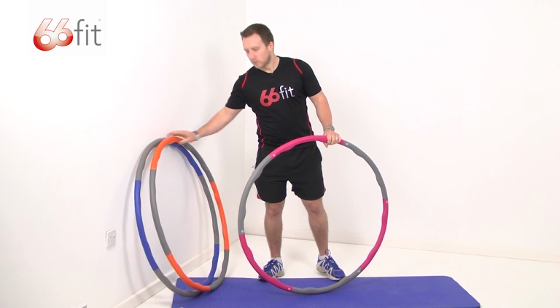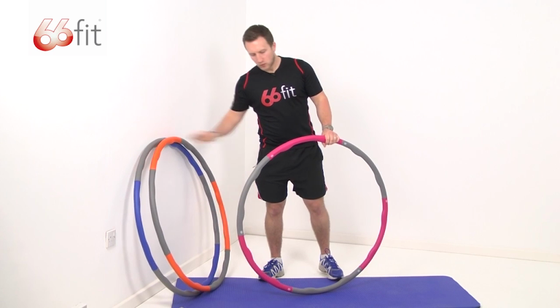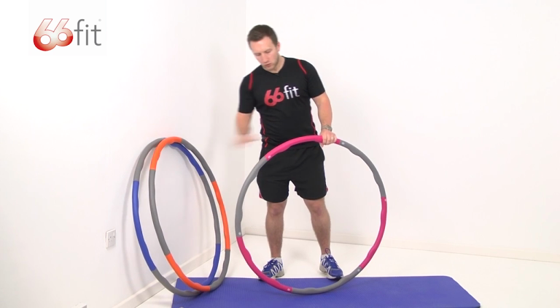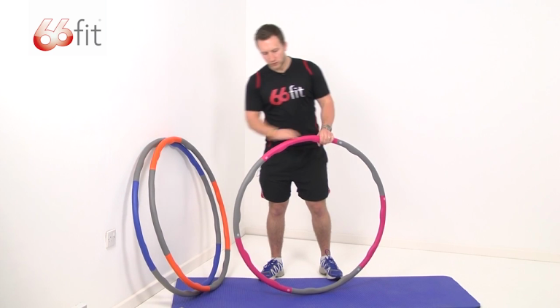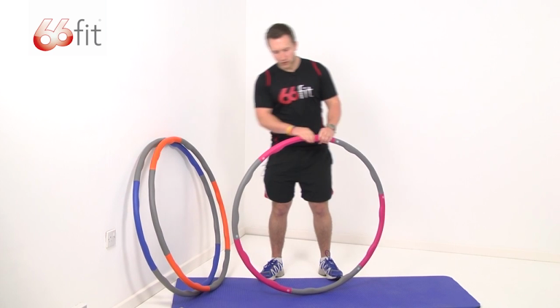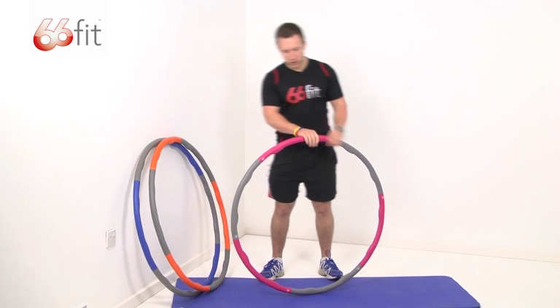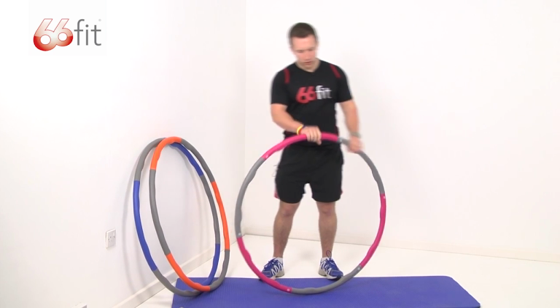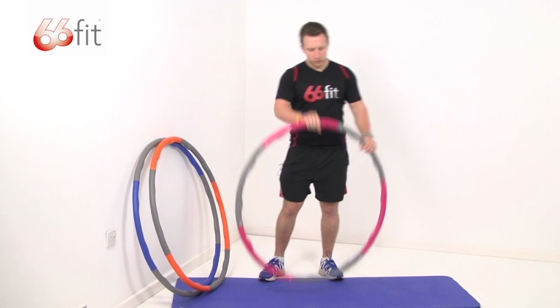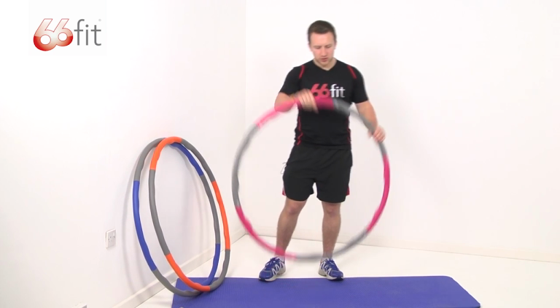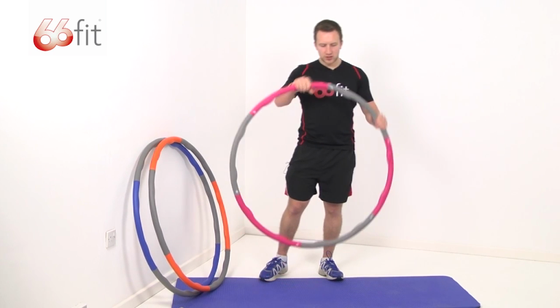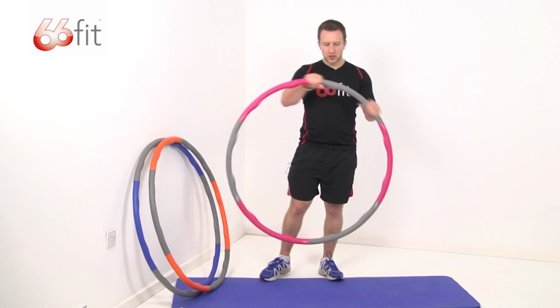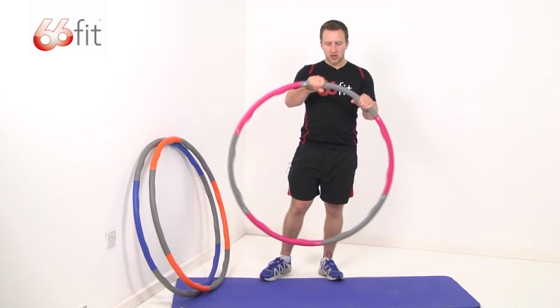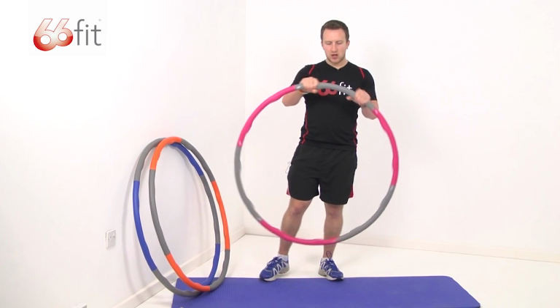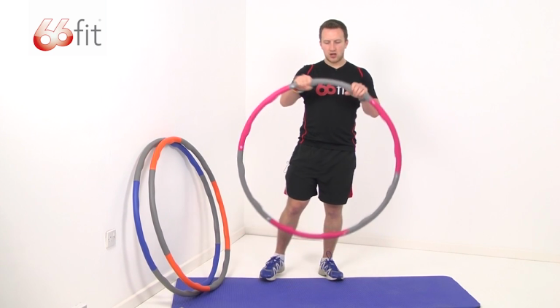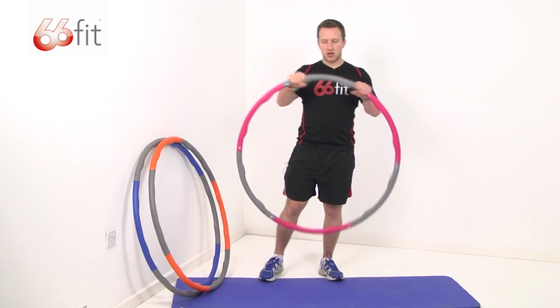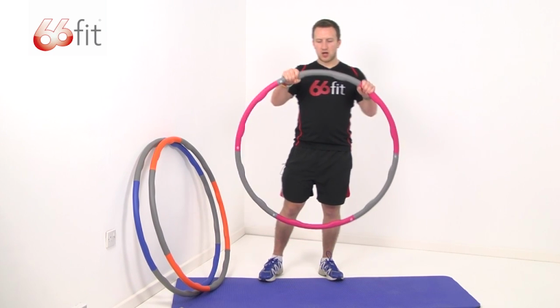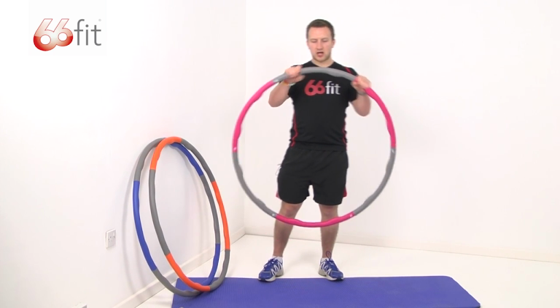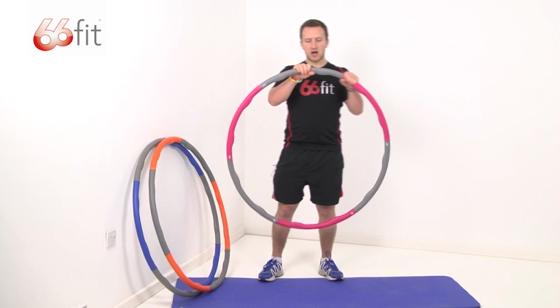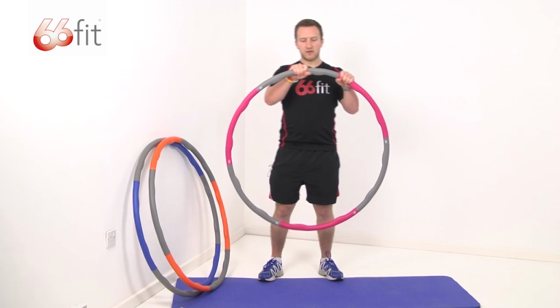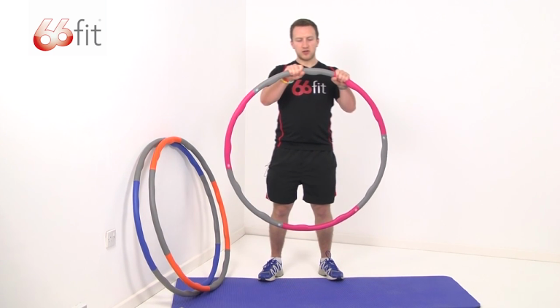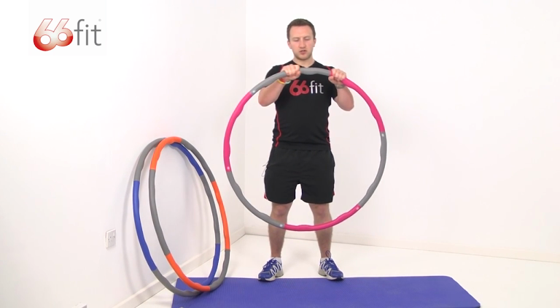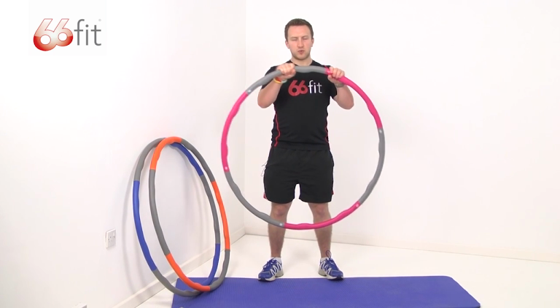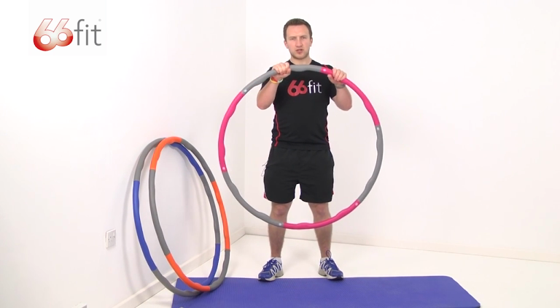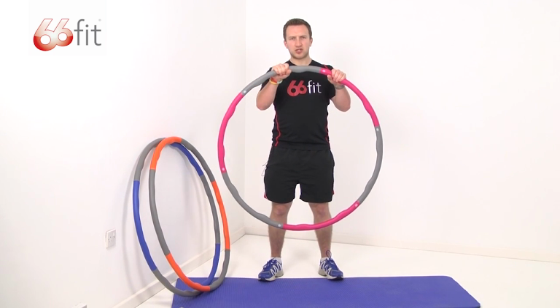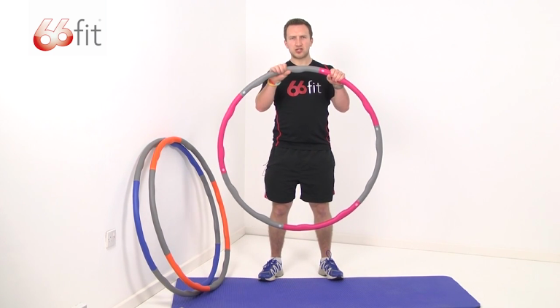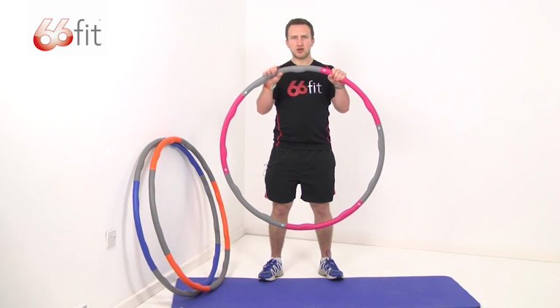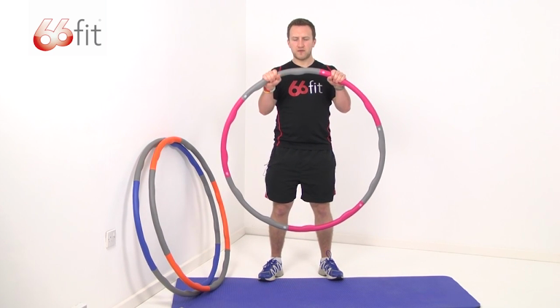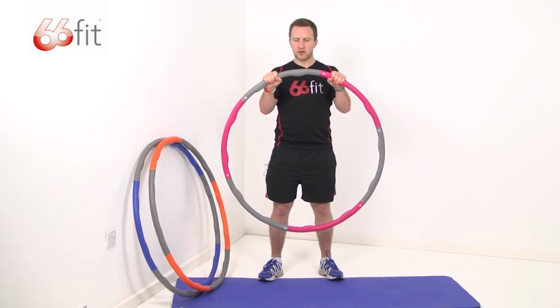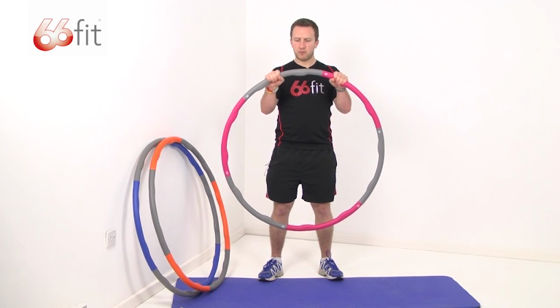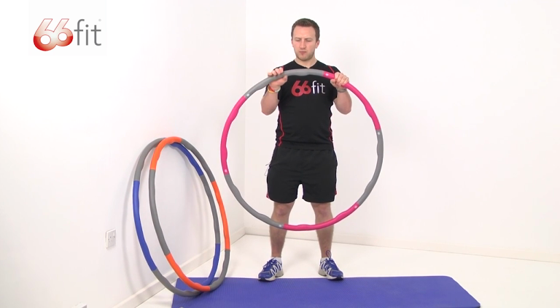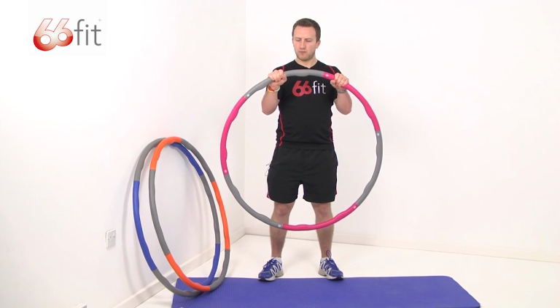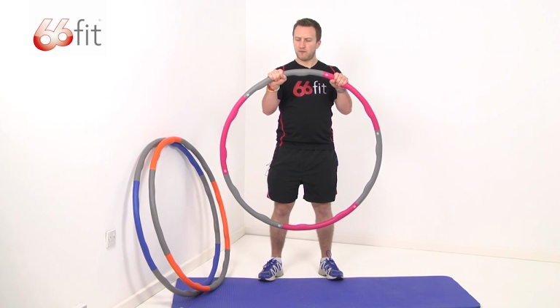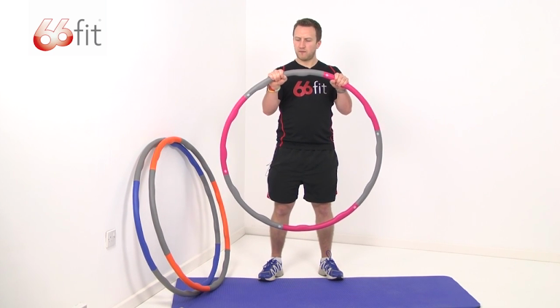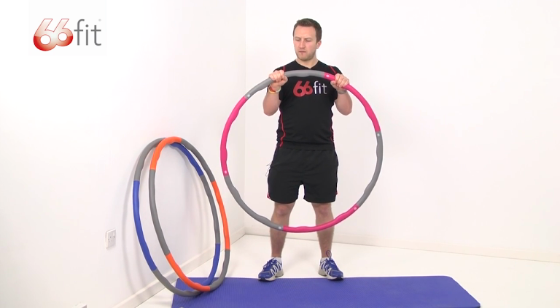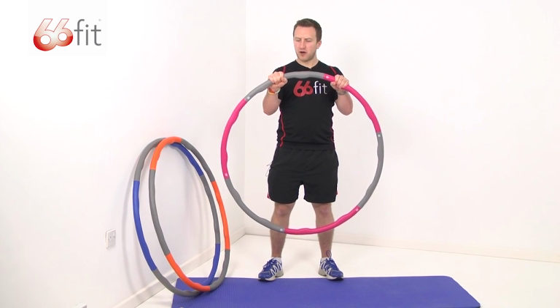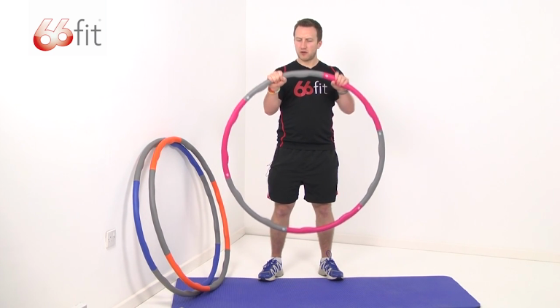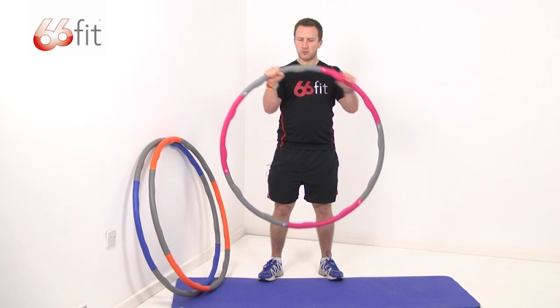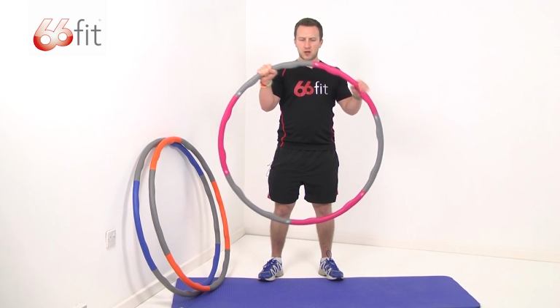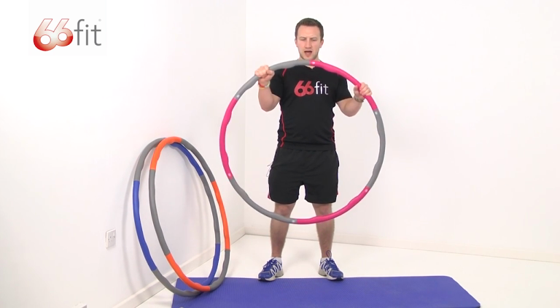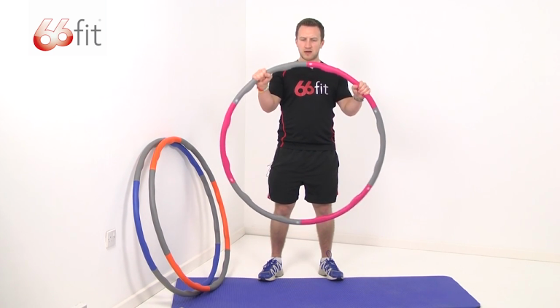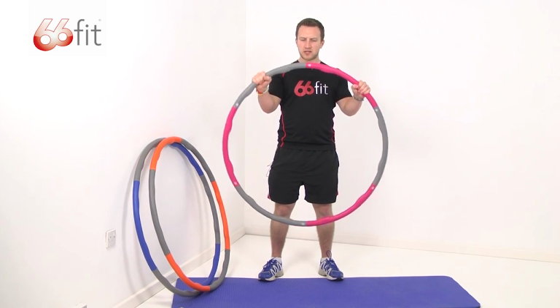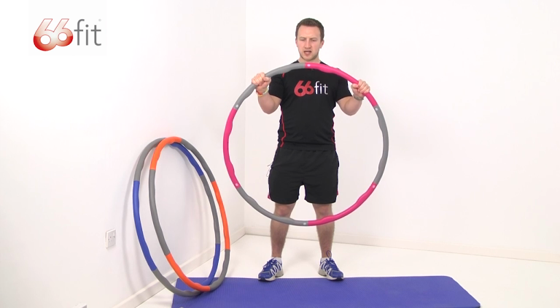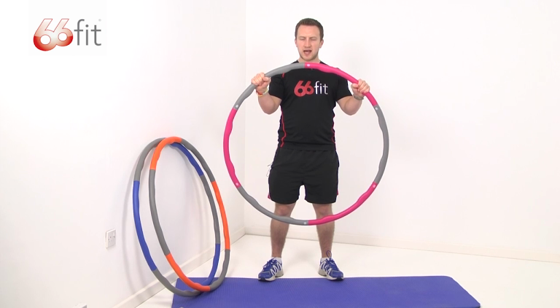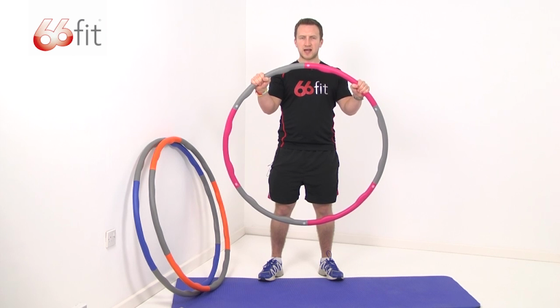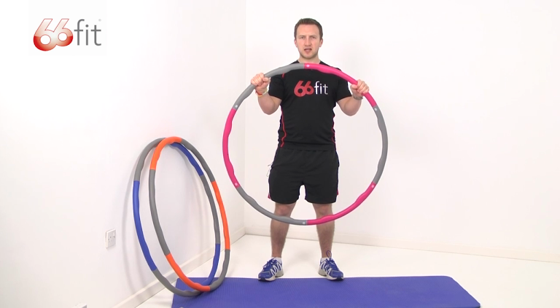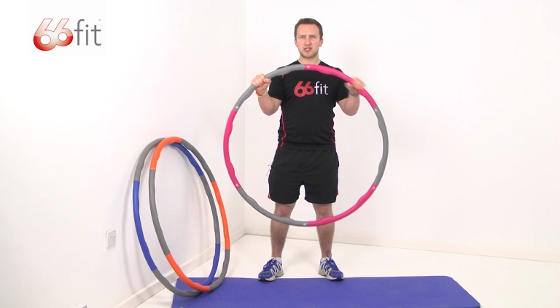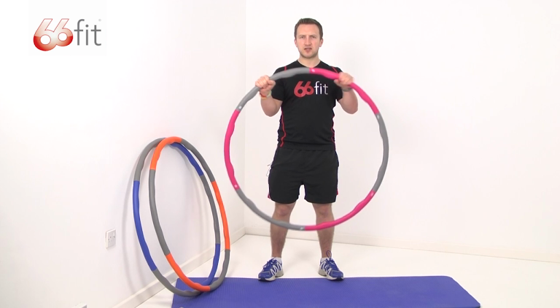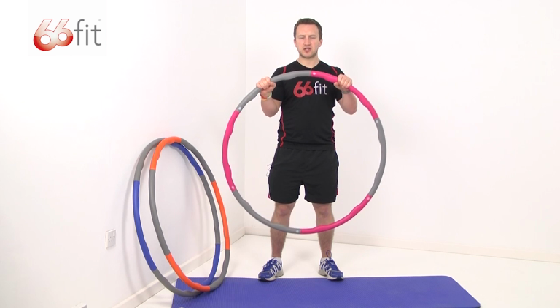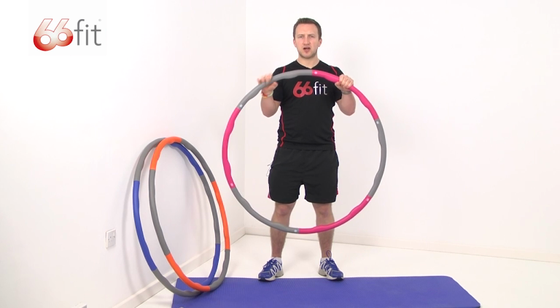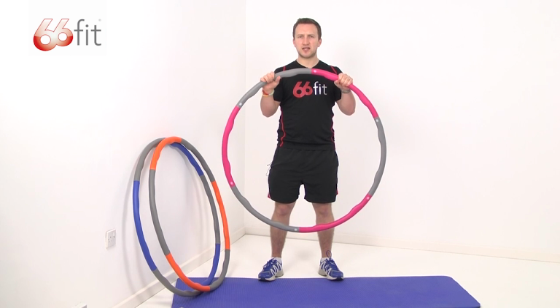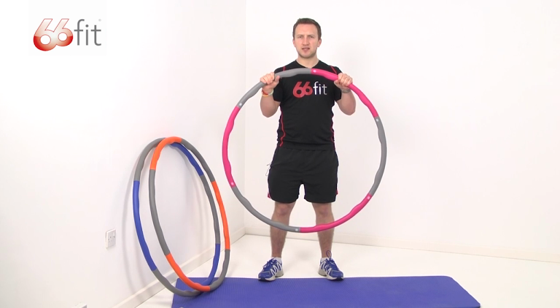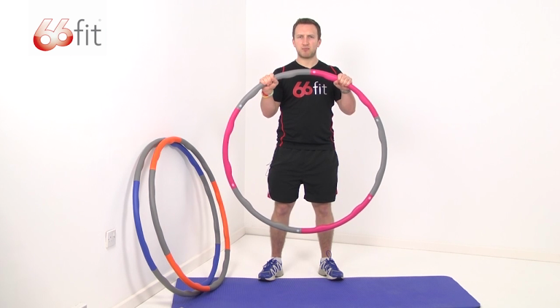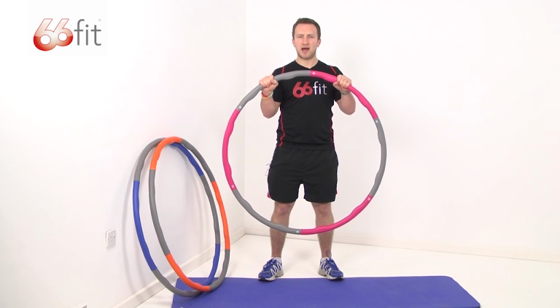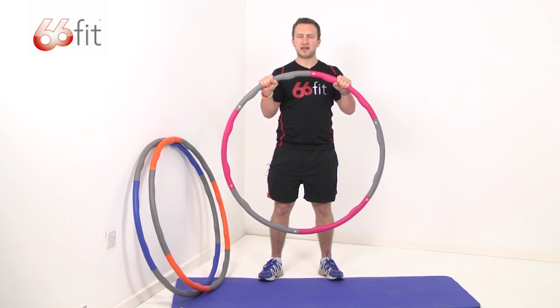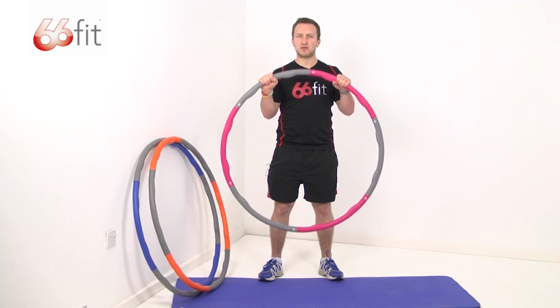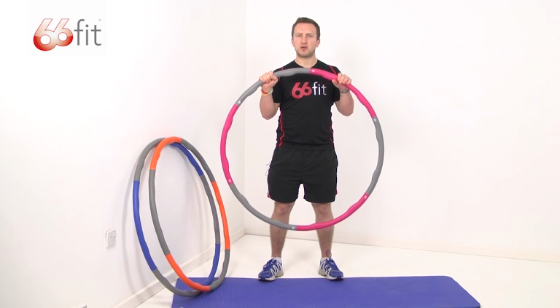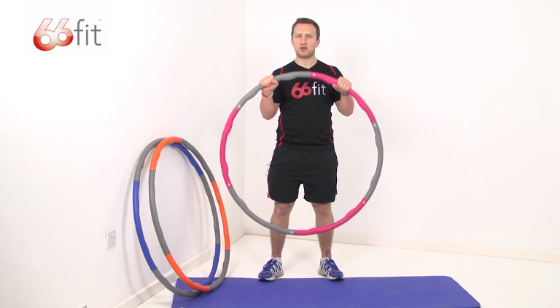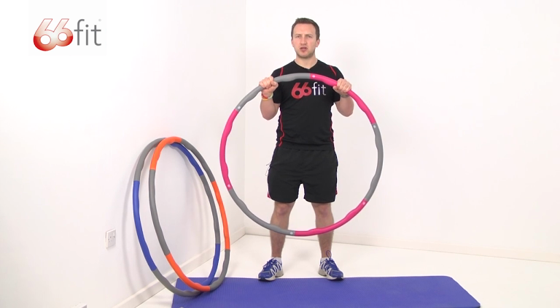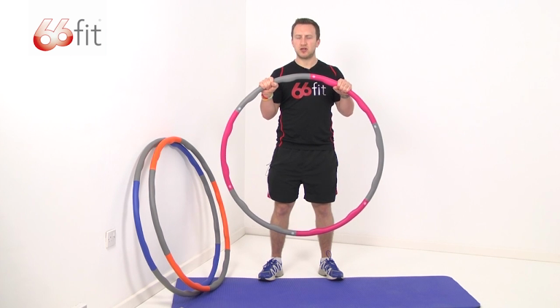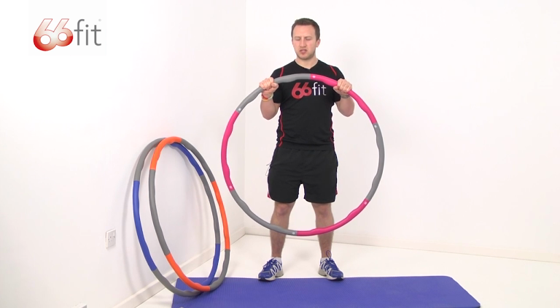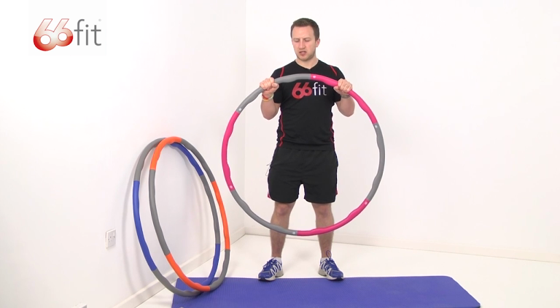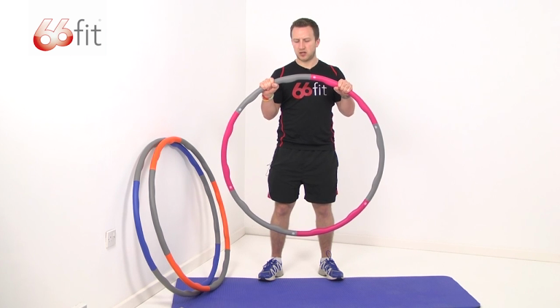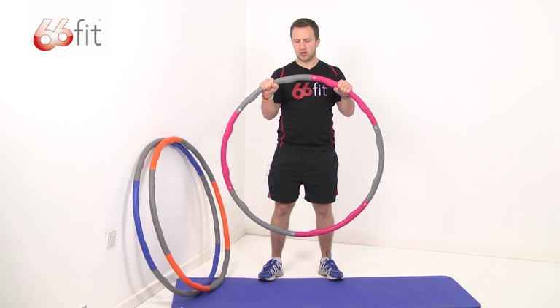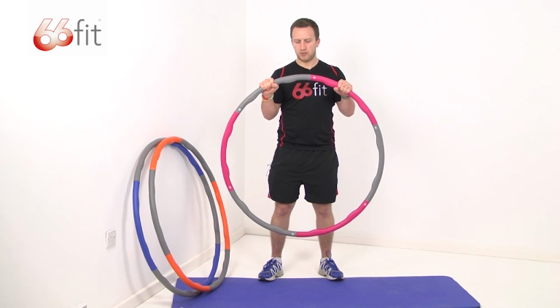All of the hoops are covered with a soft foam outer layer, so it's nice and padded when you're using the hoop.